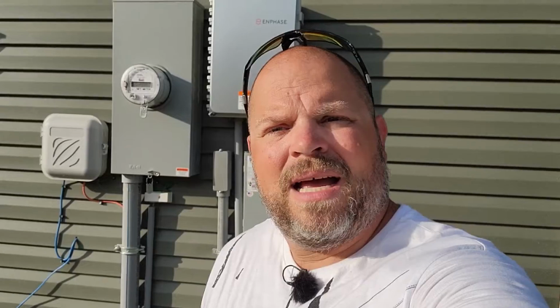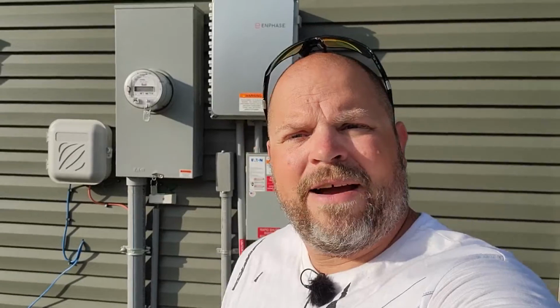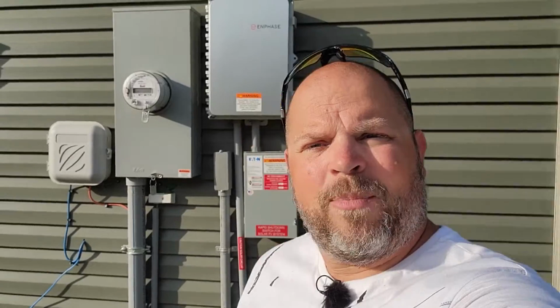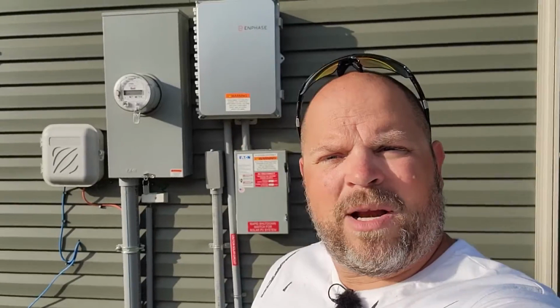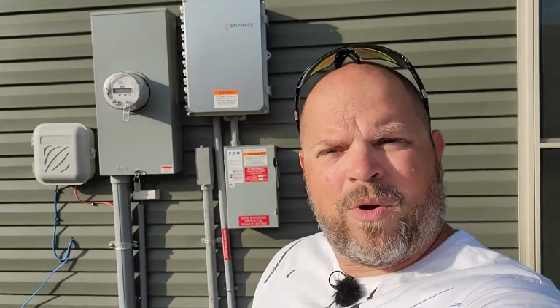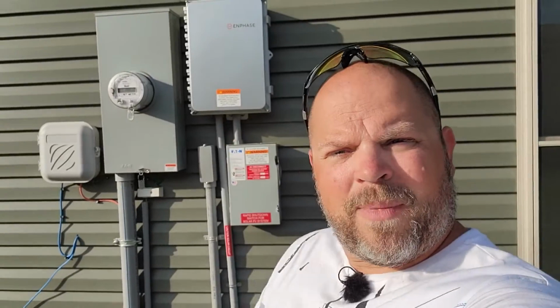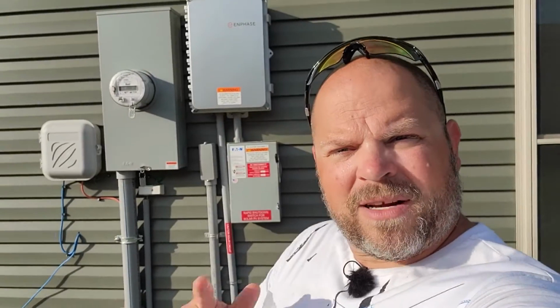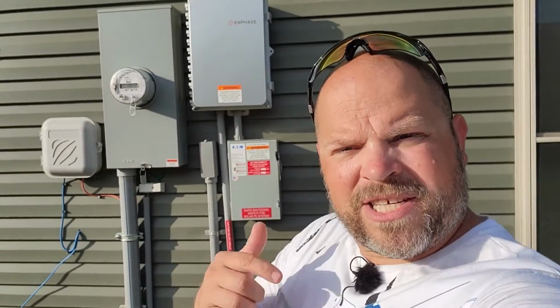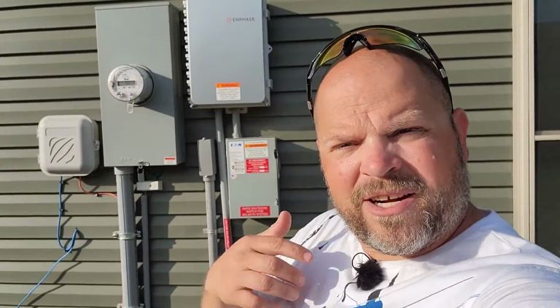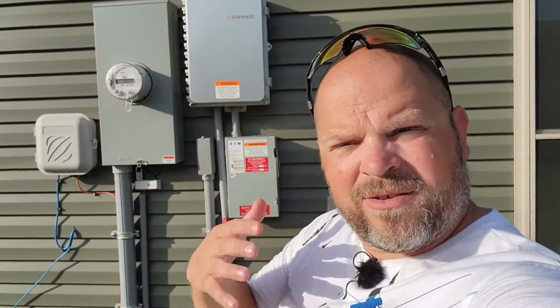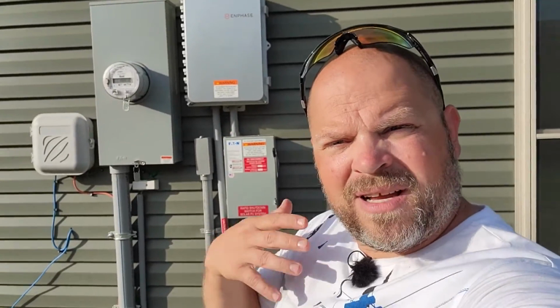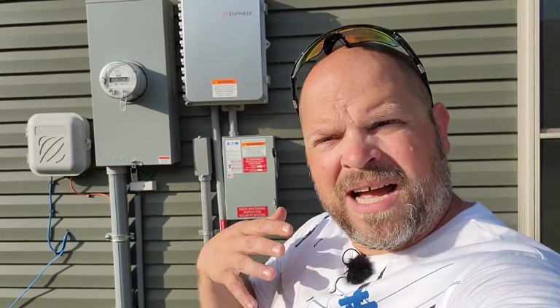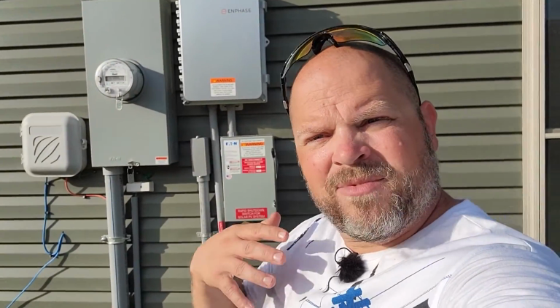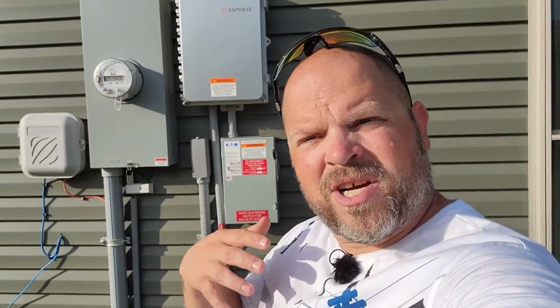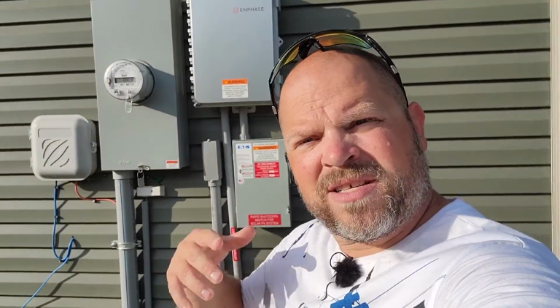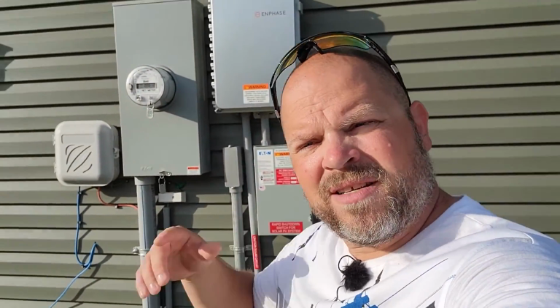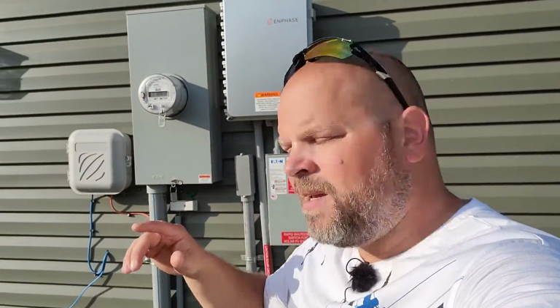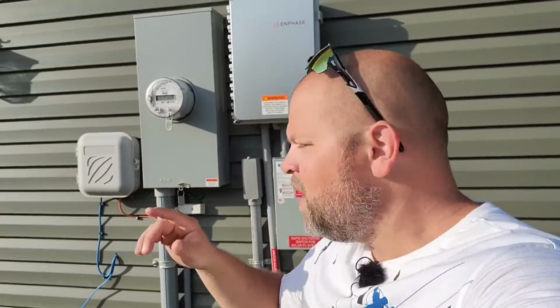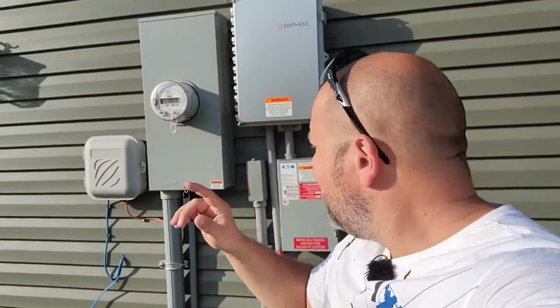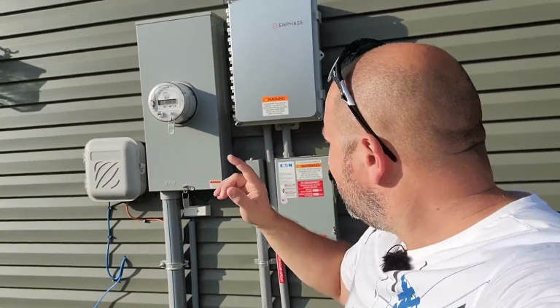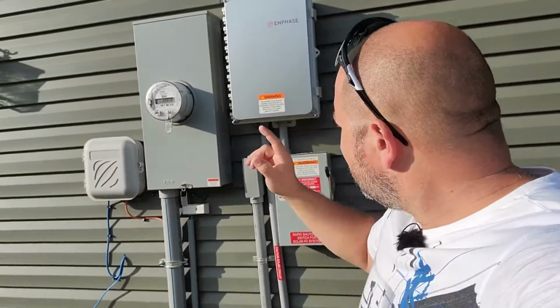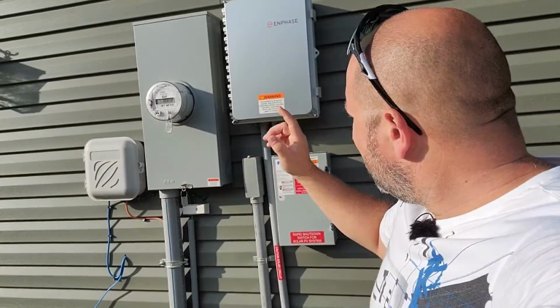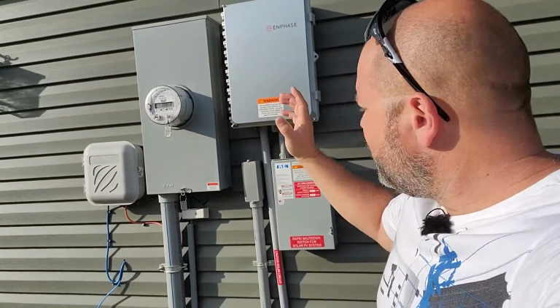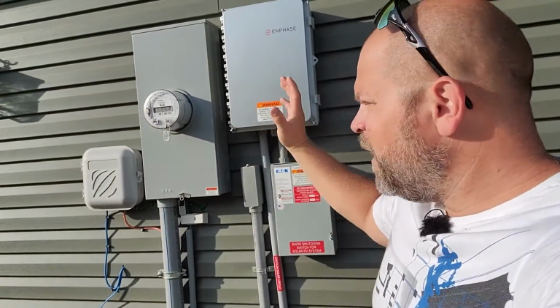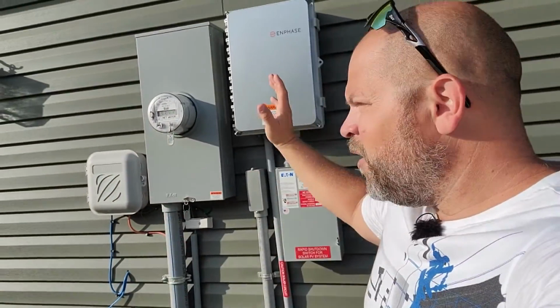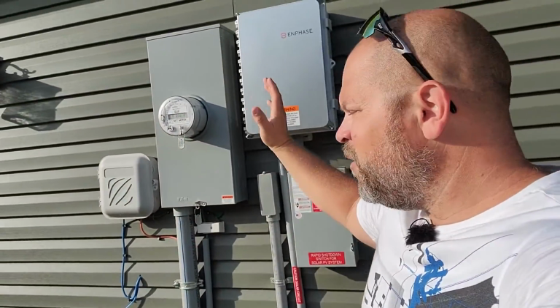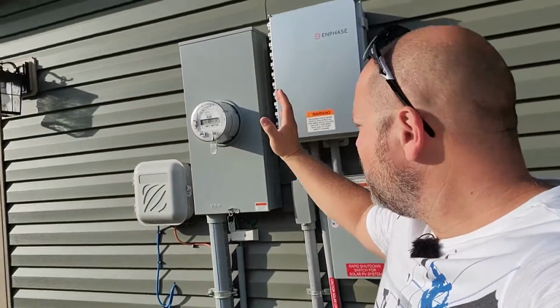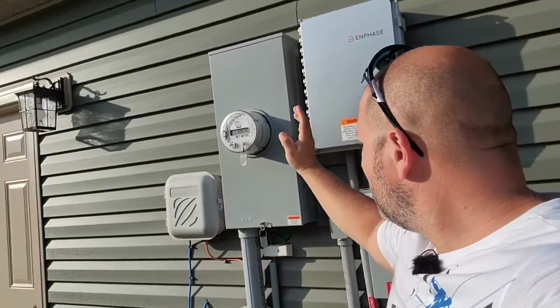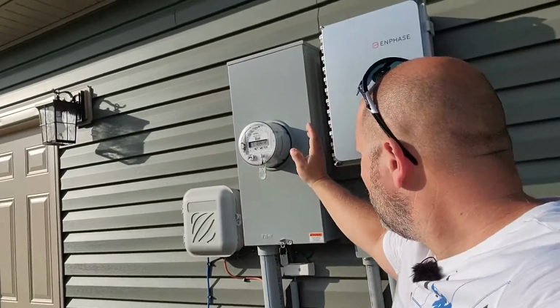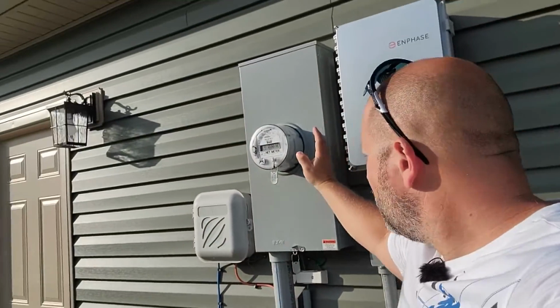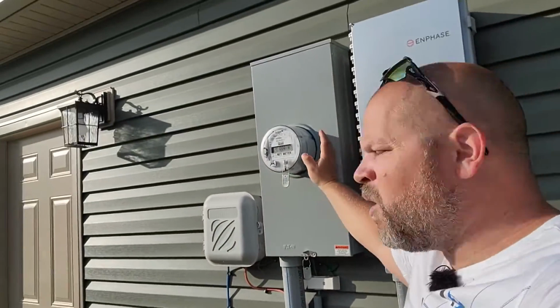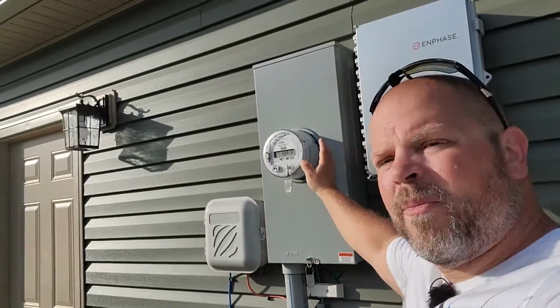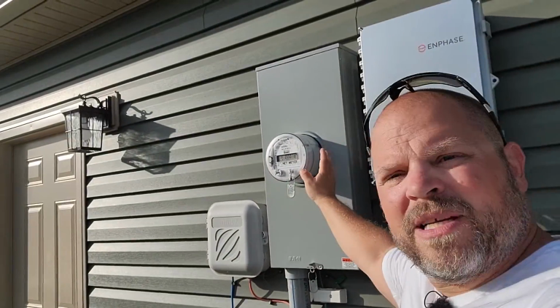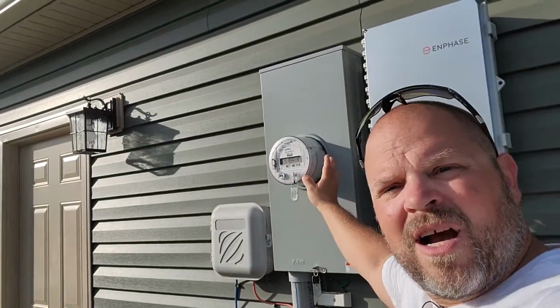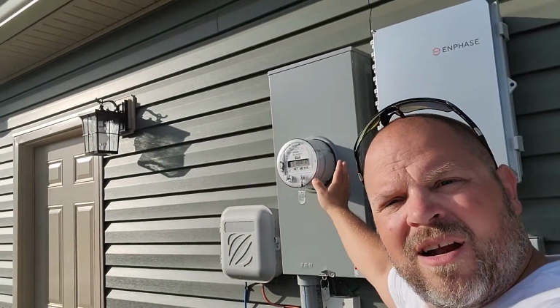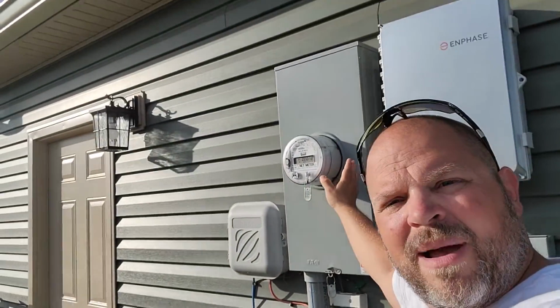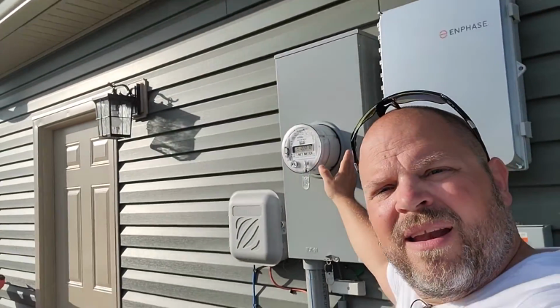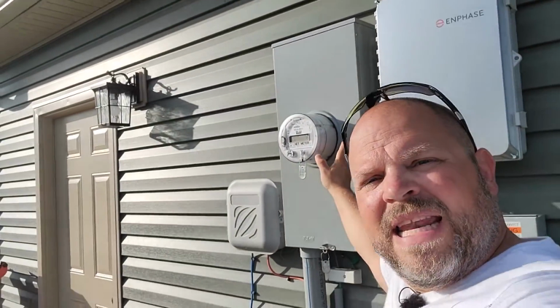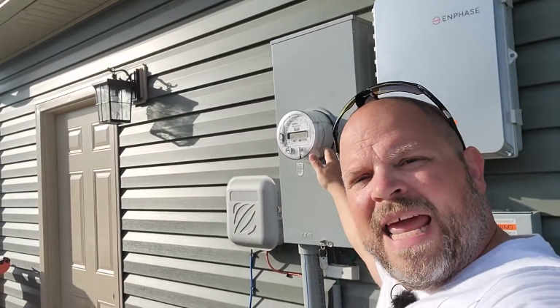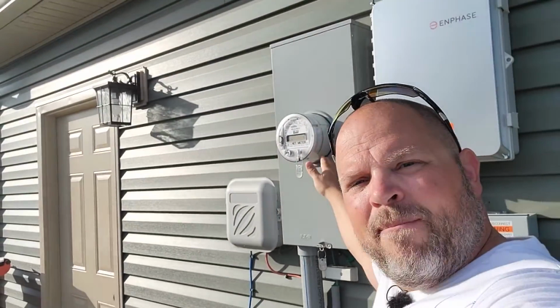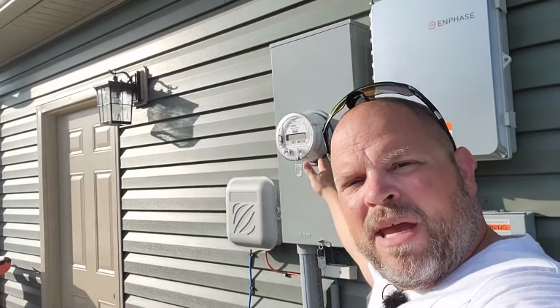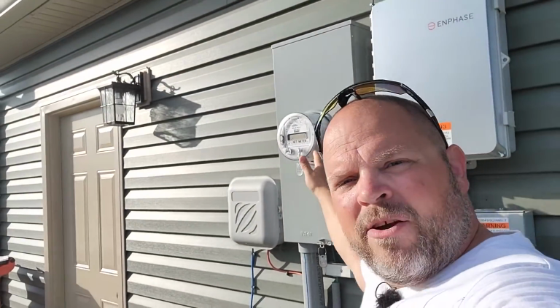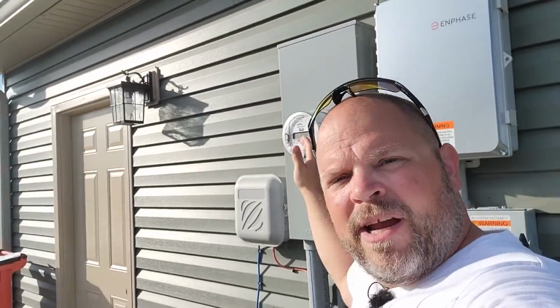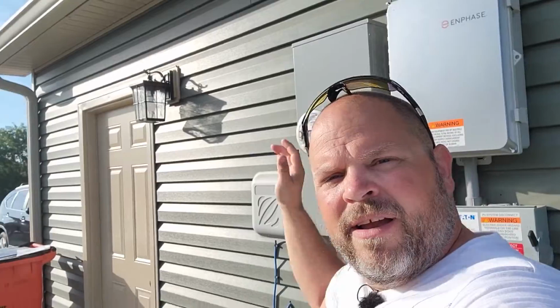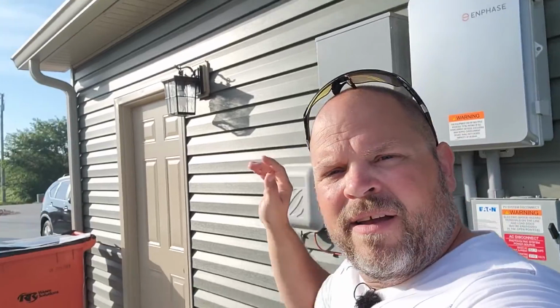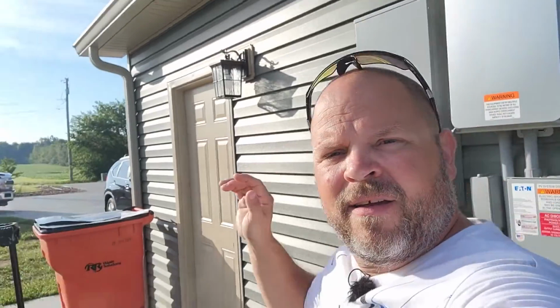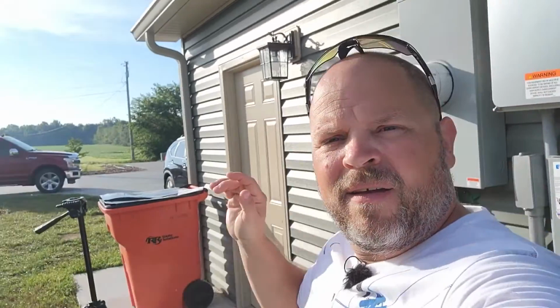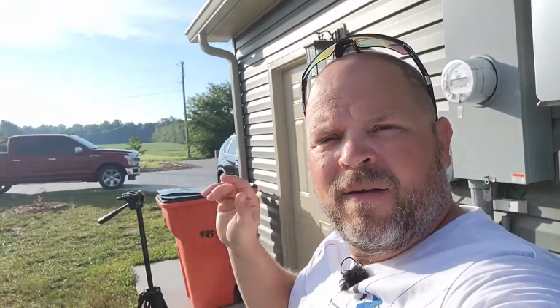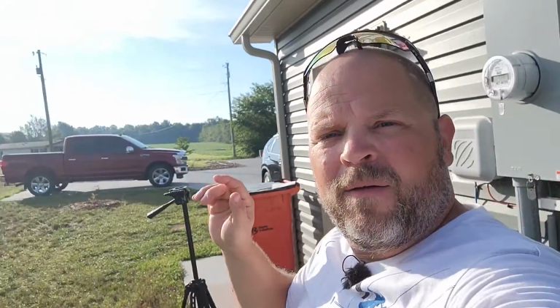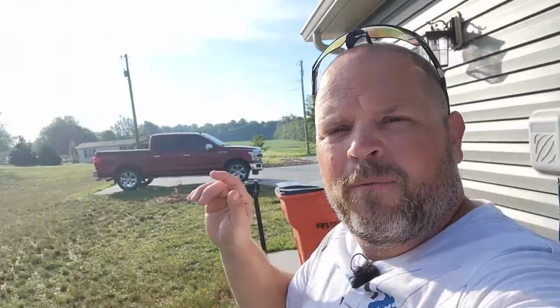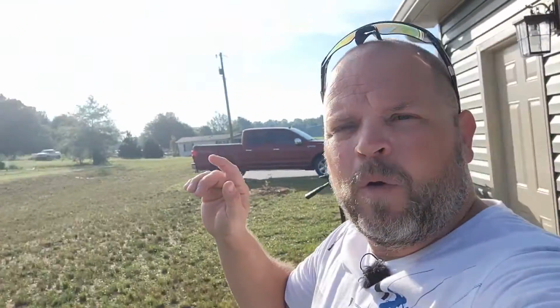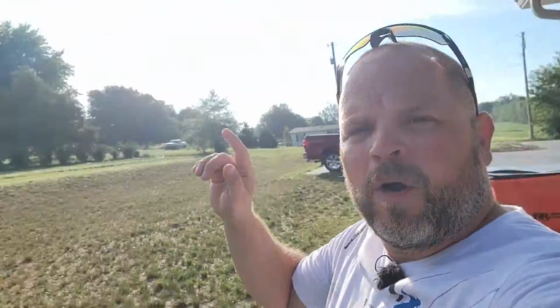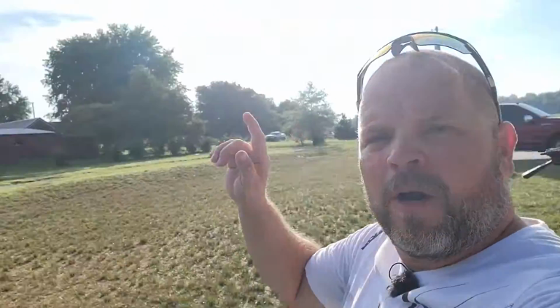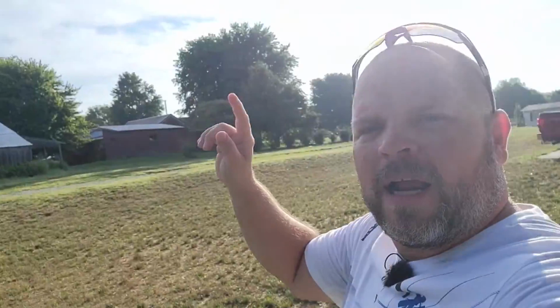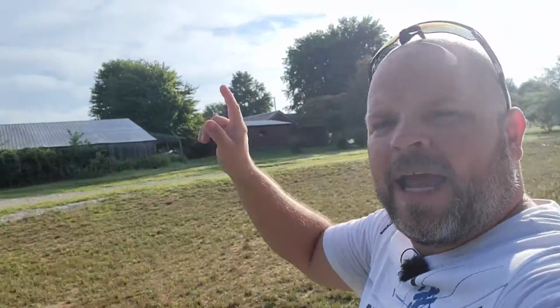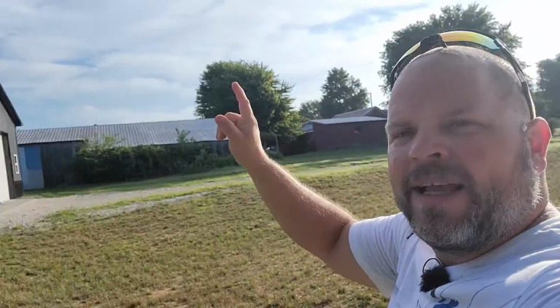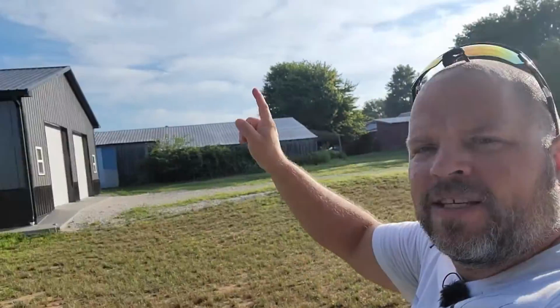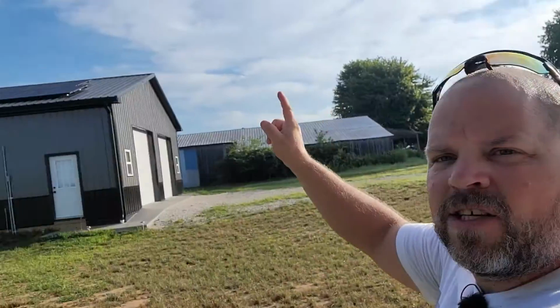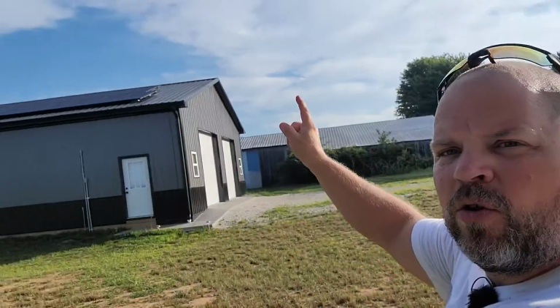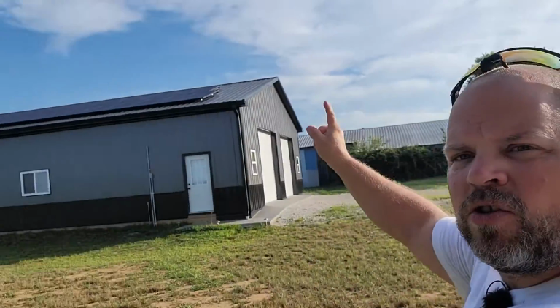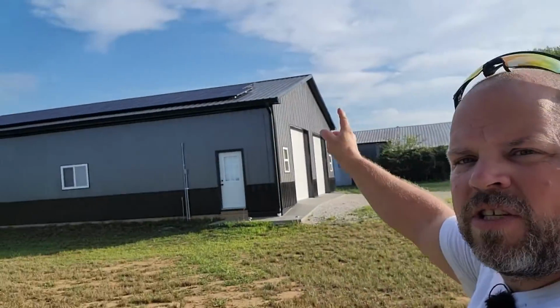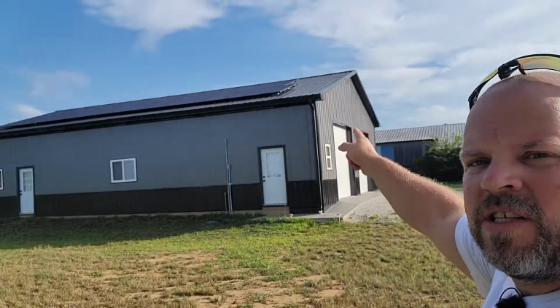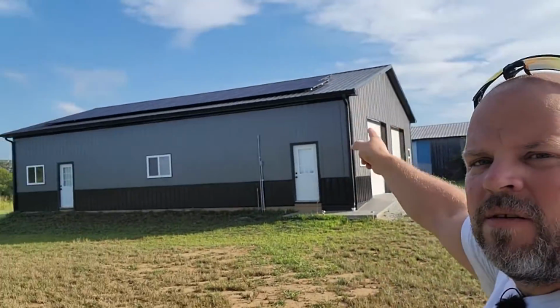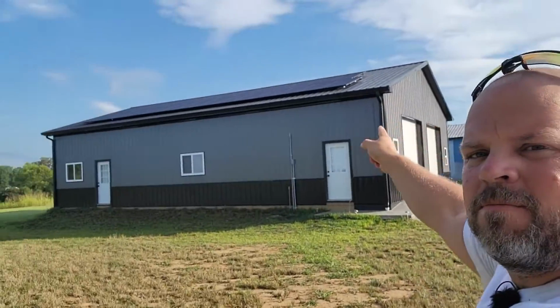Hi everybody, welcome back to the channel. I'm Justin. In today's video we're going to be talking about net metering for a solar system.